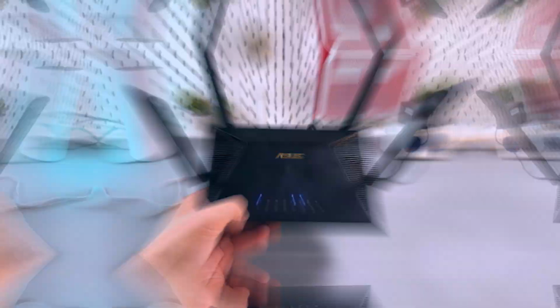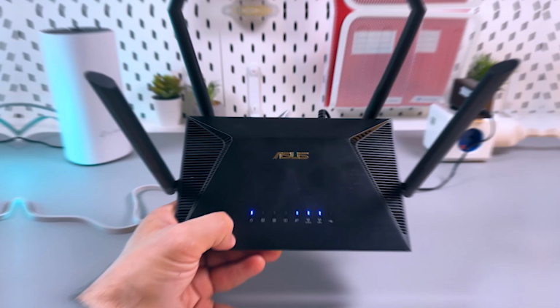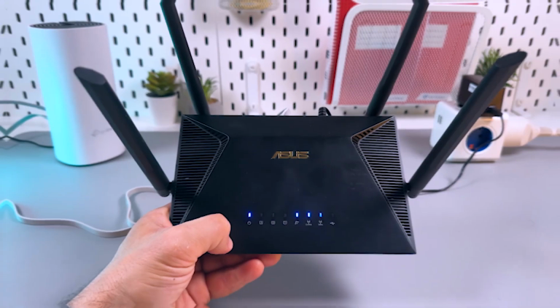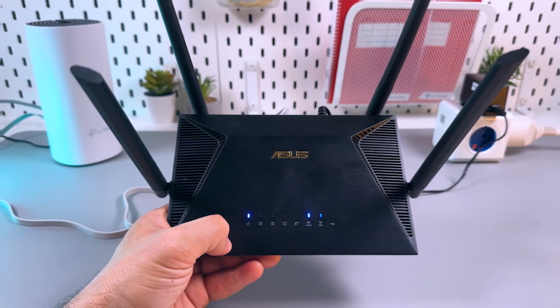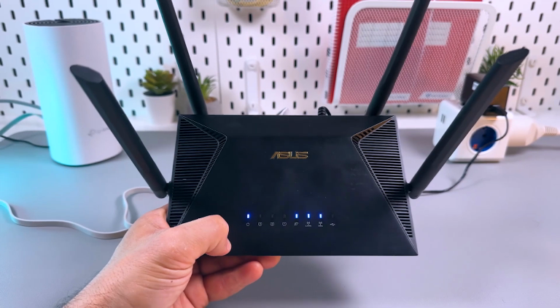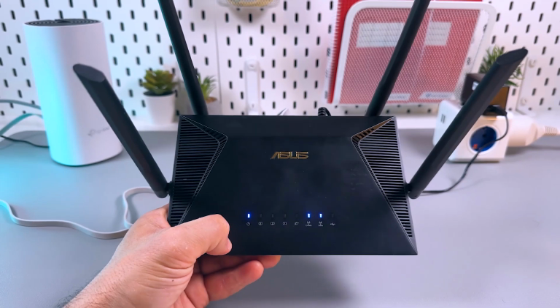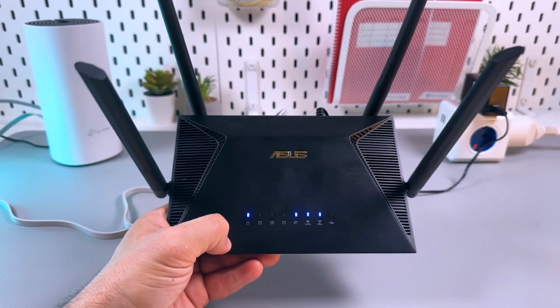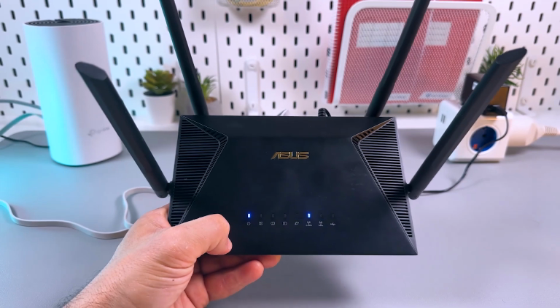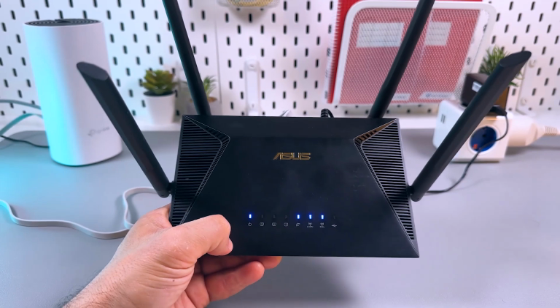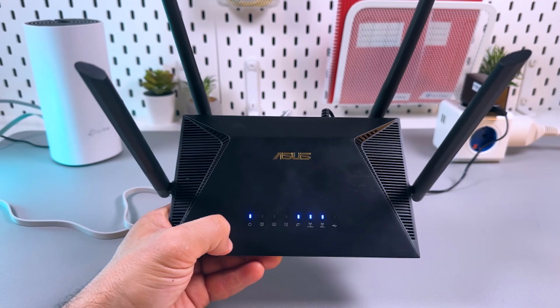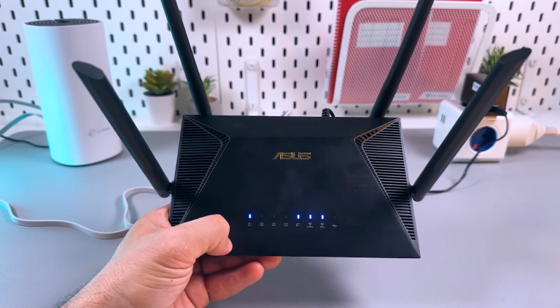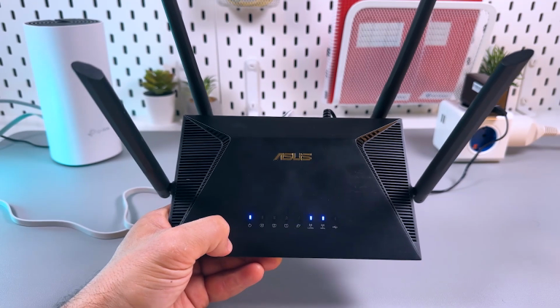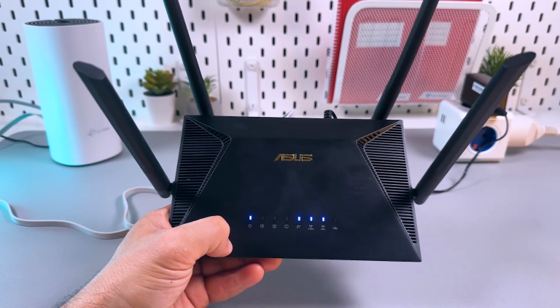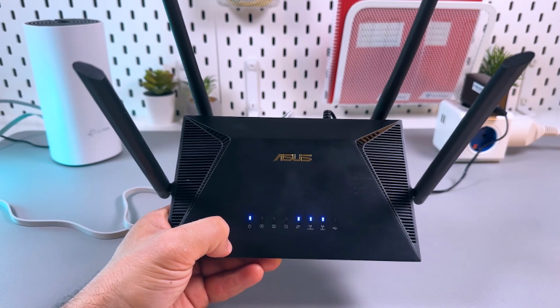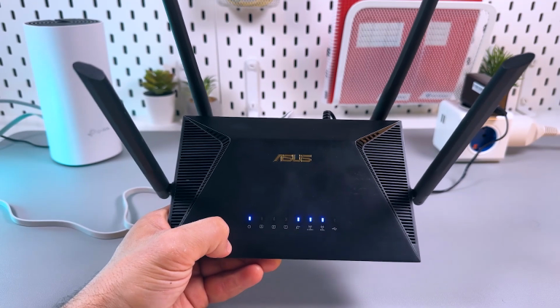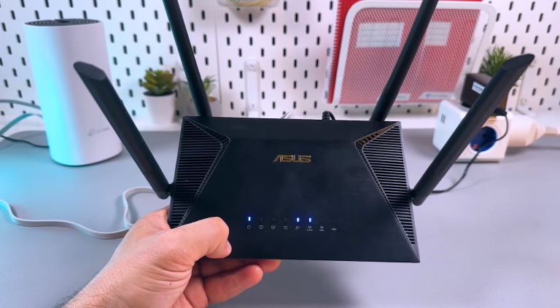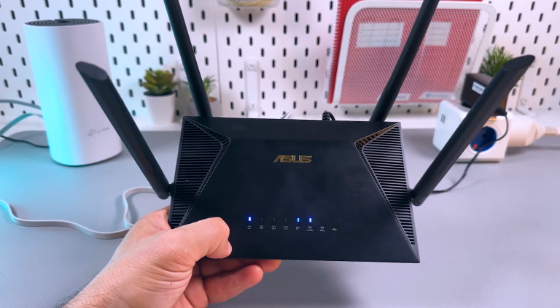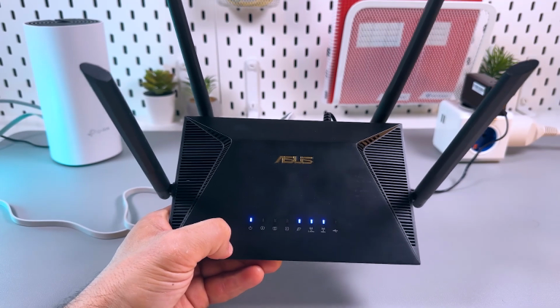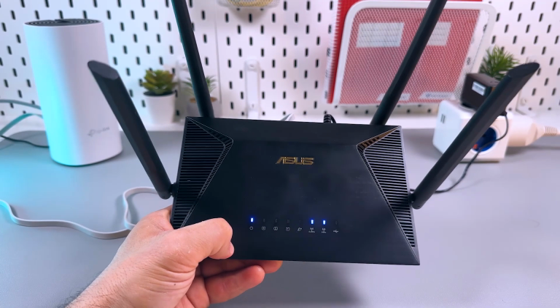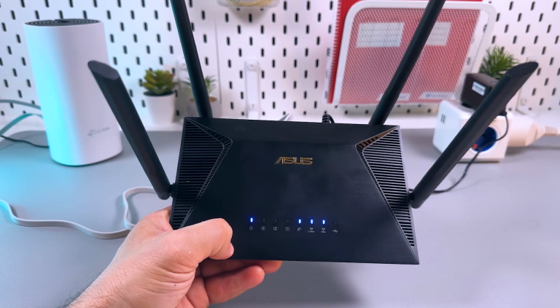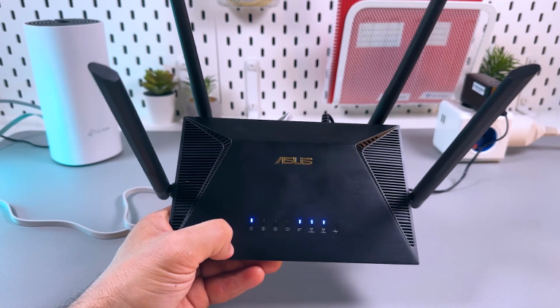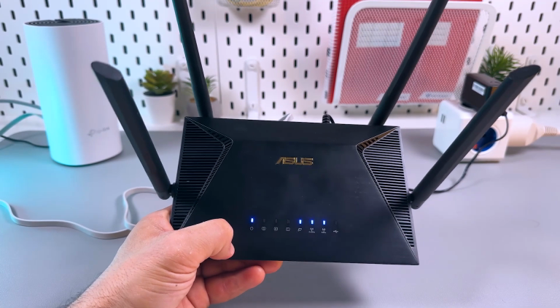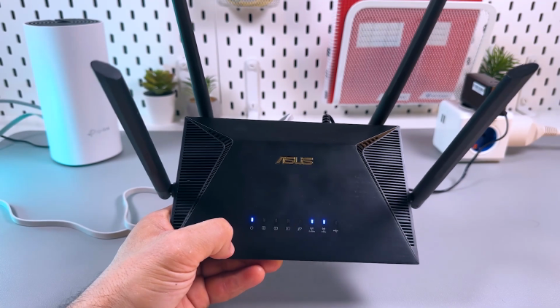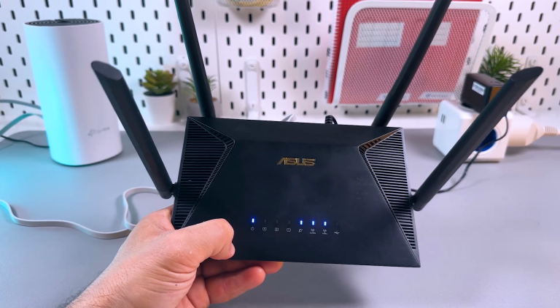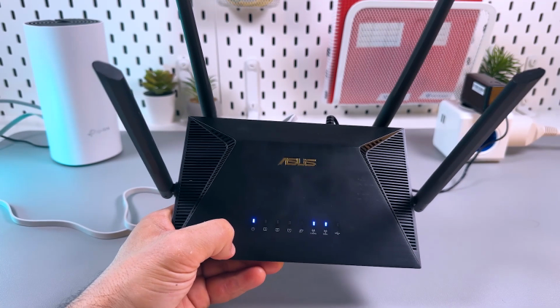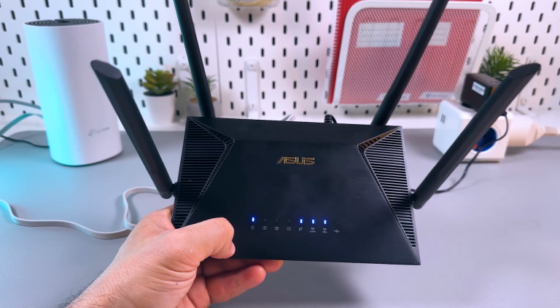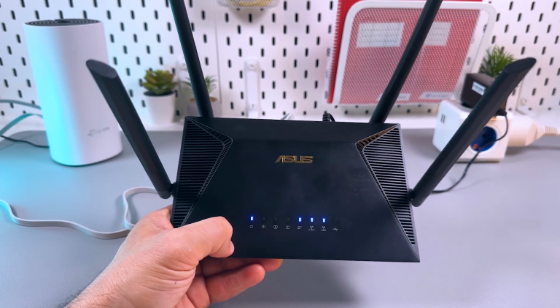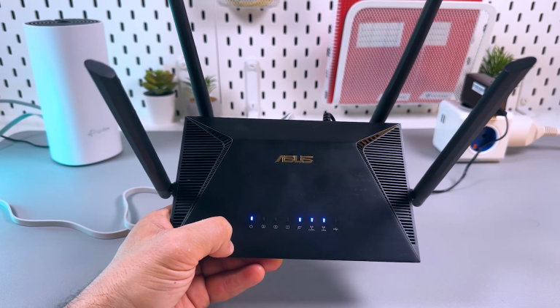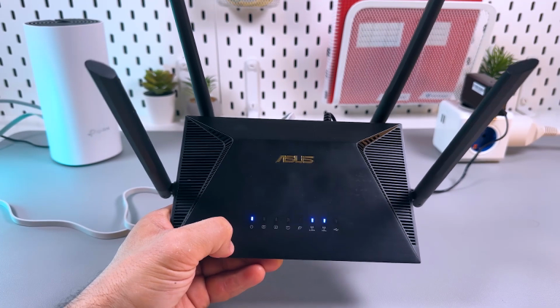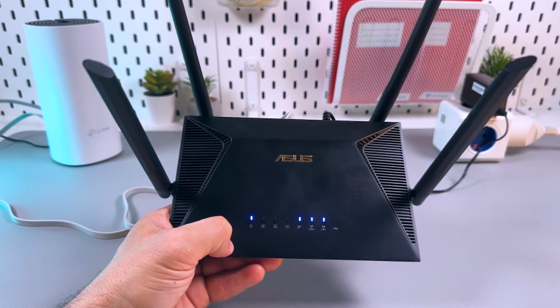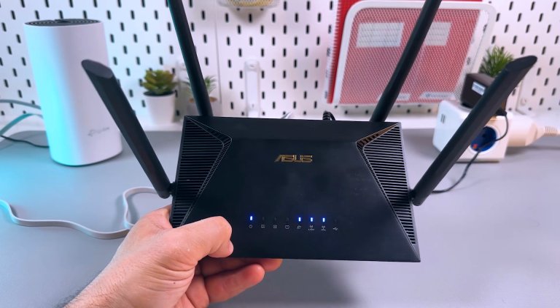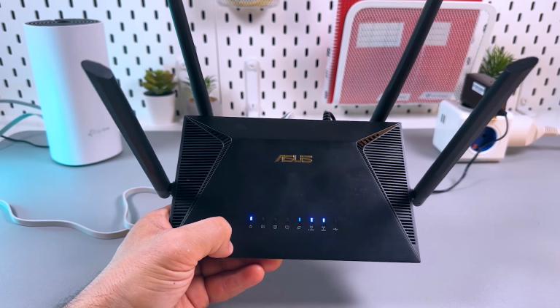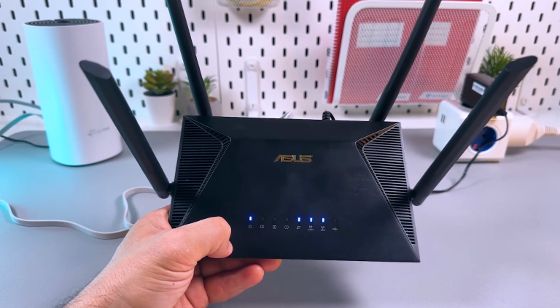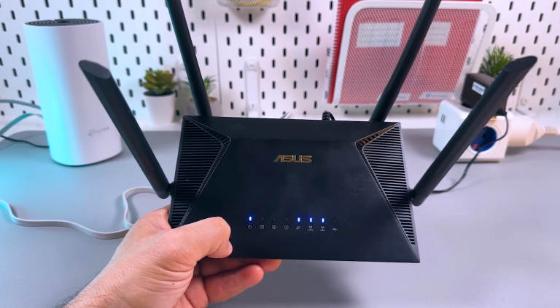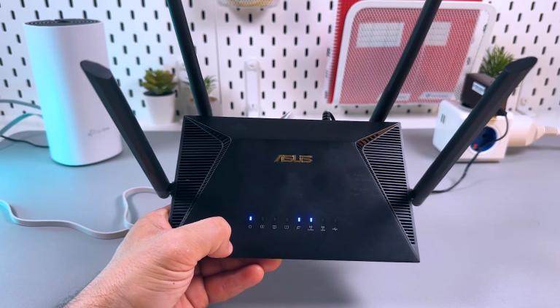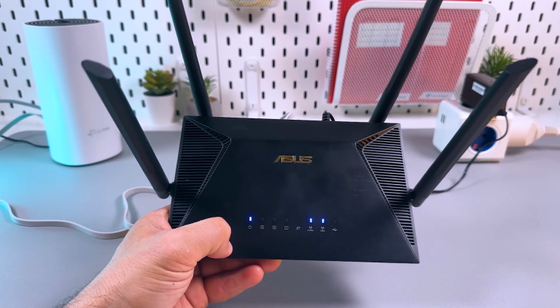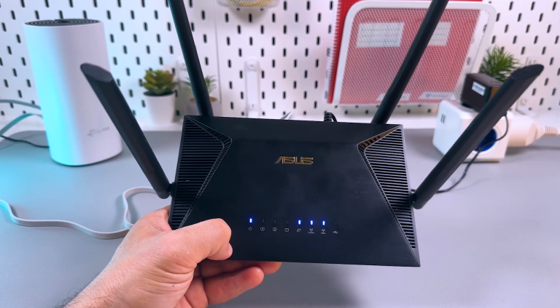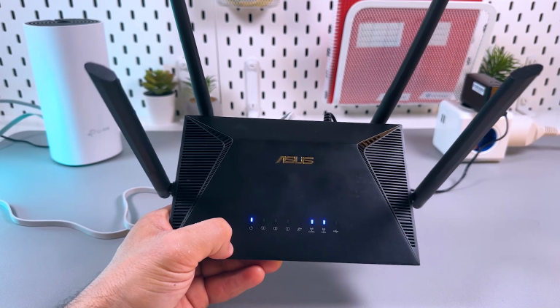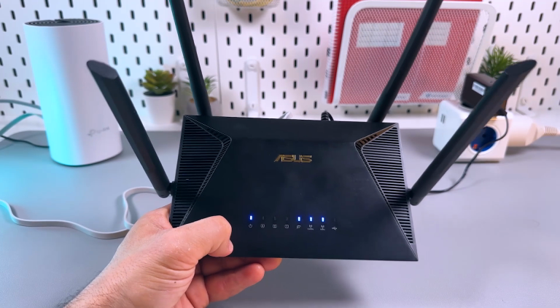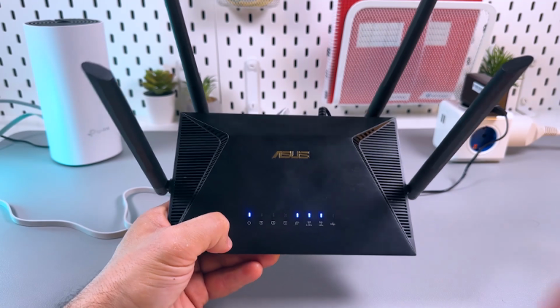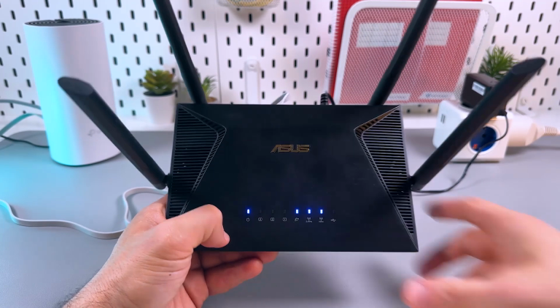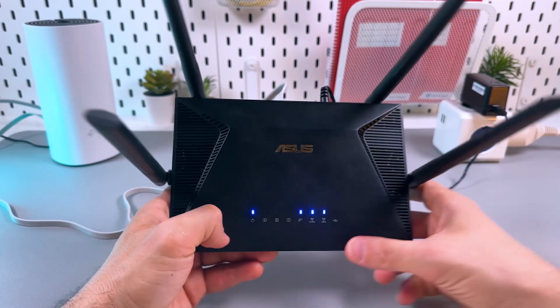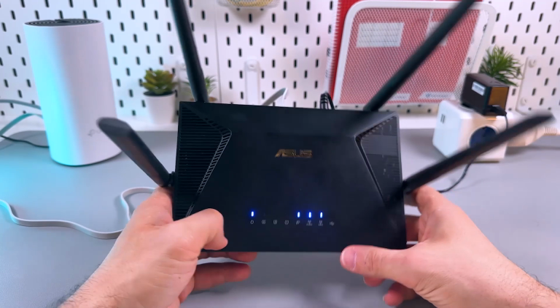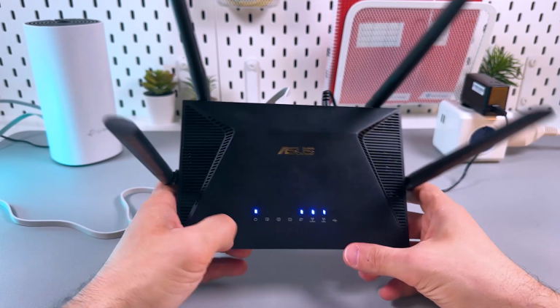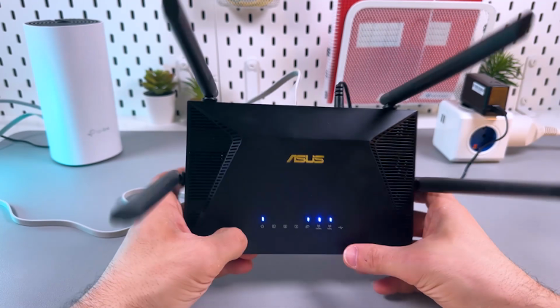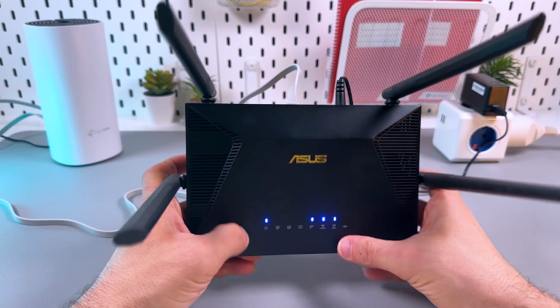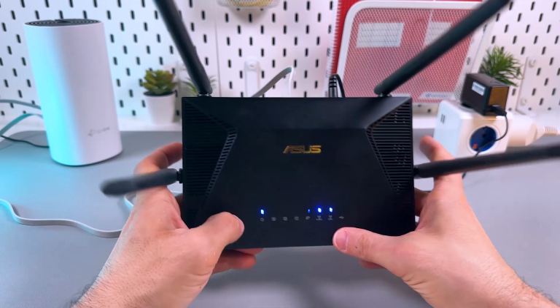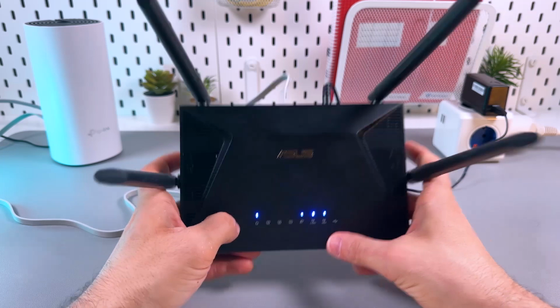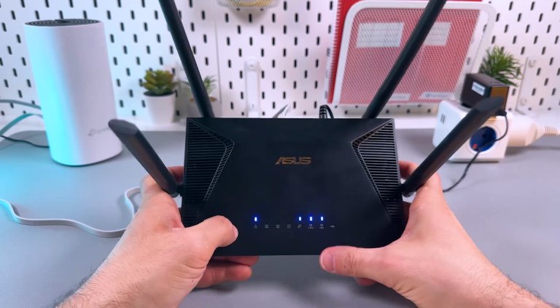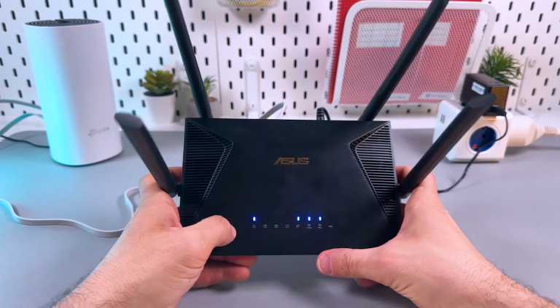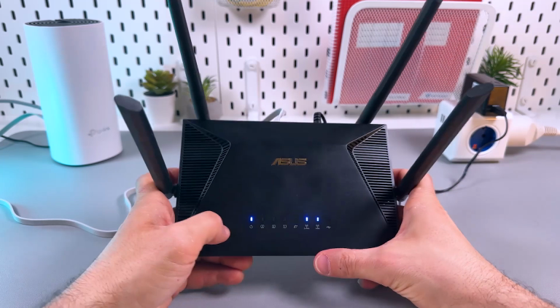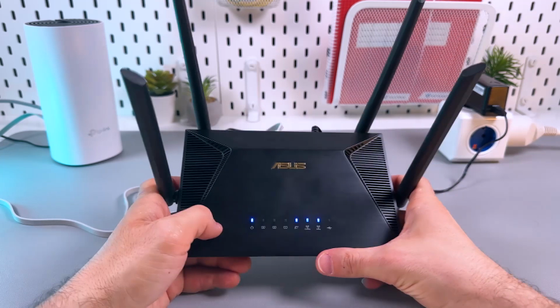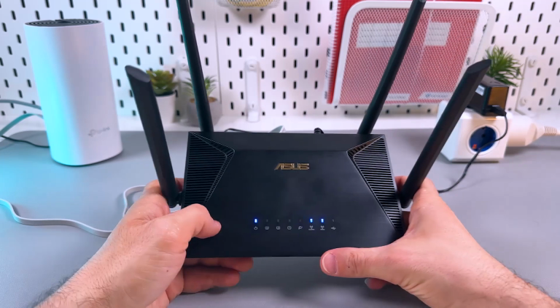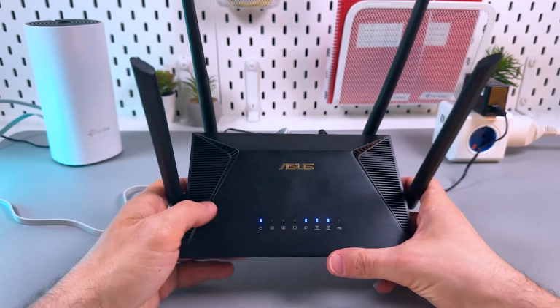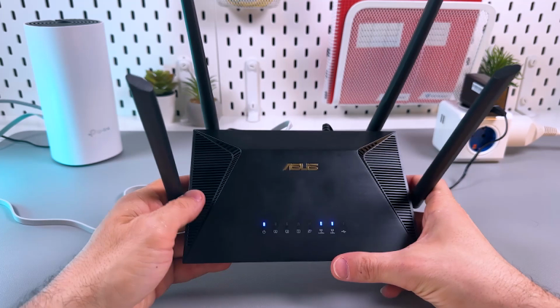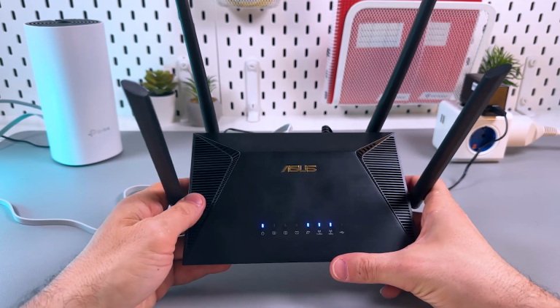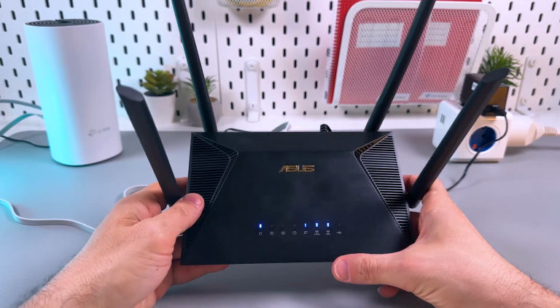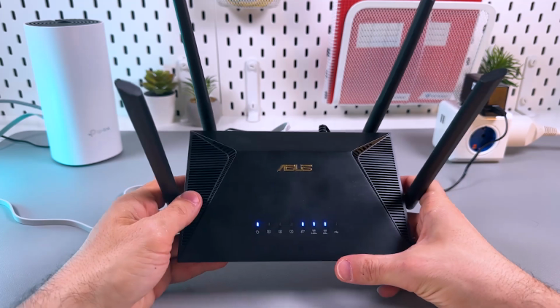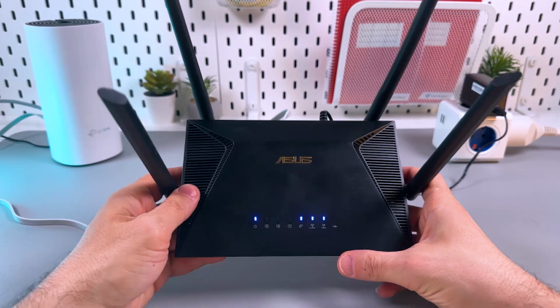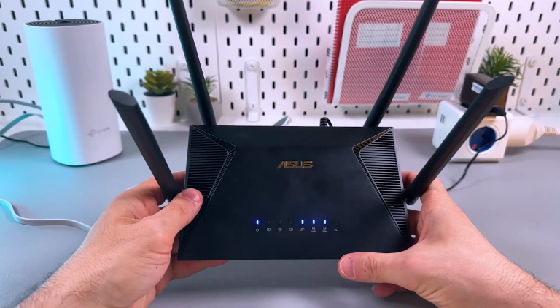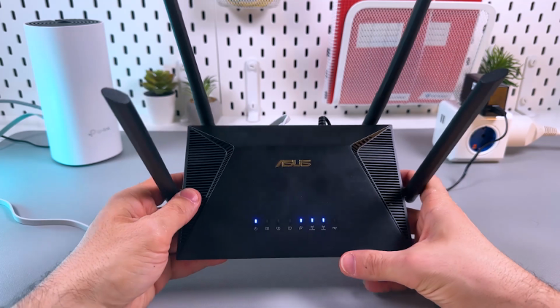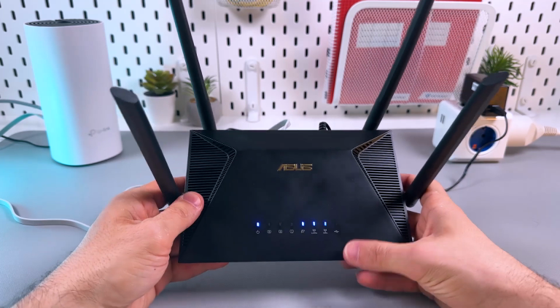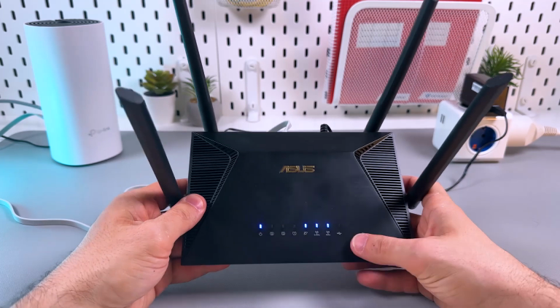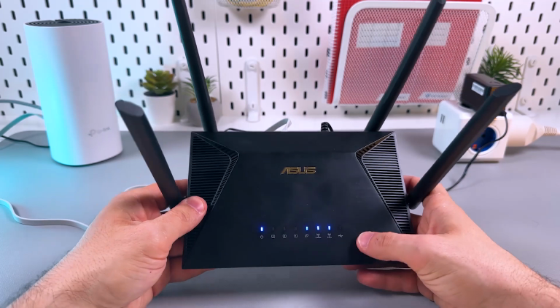Hi guys! Welcome to the ASUS Routers Wi-Fi troubleshooting guide. So how do you fix a Wi-Fi connection problem?